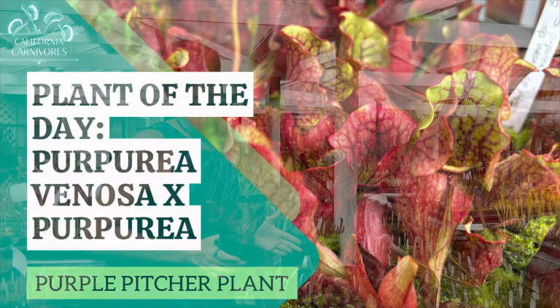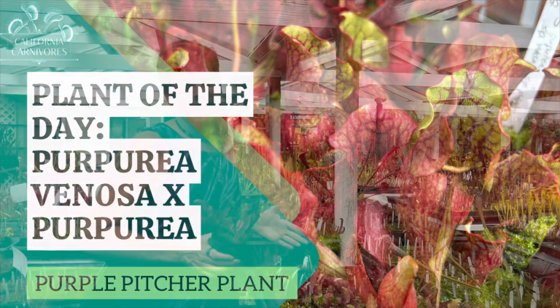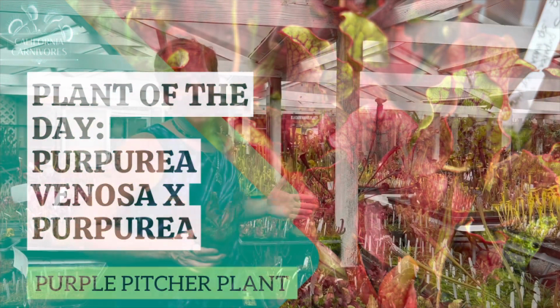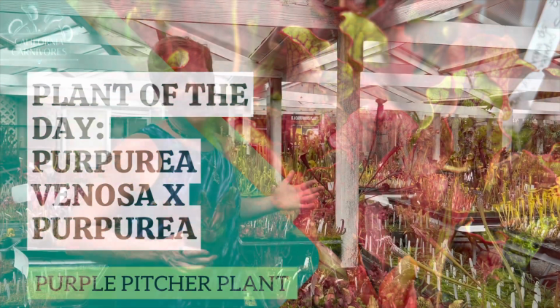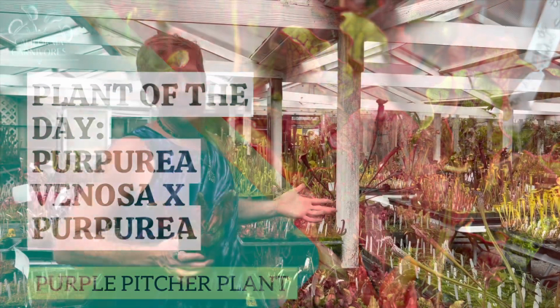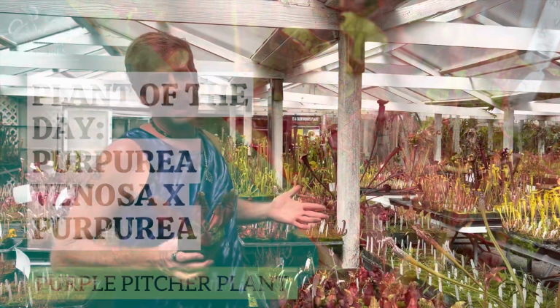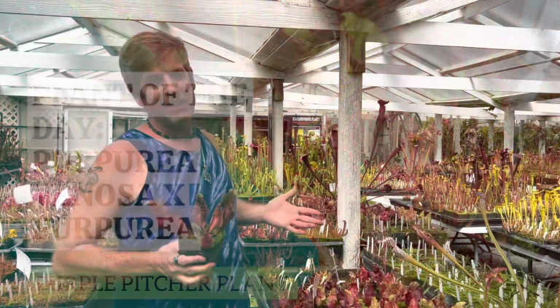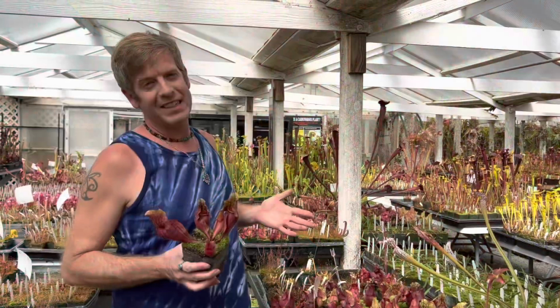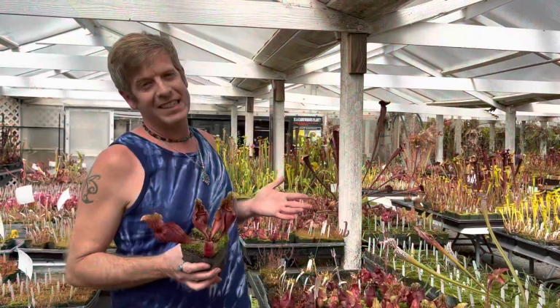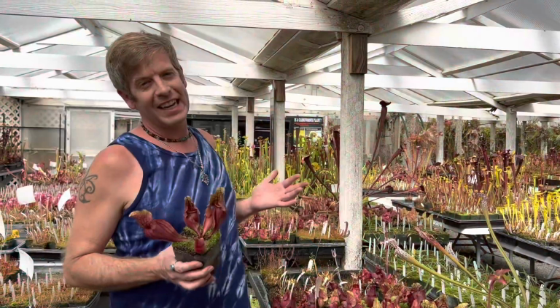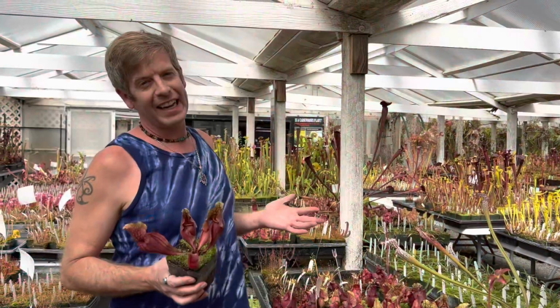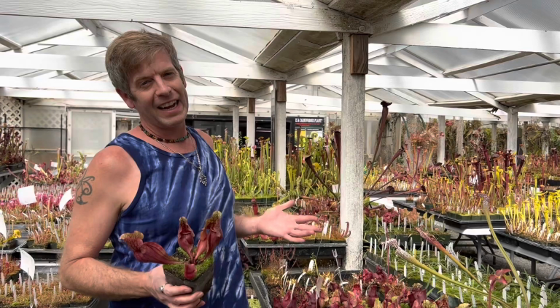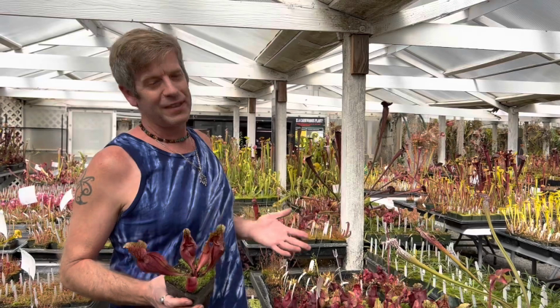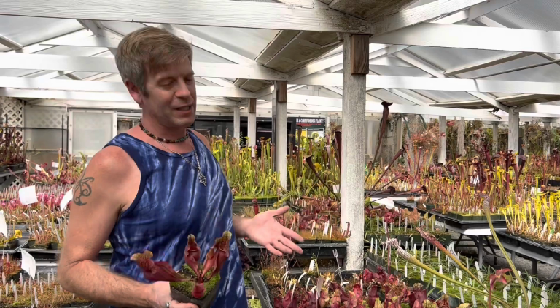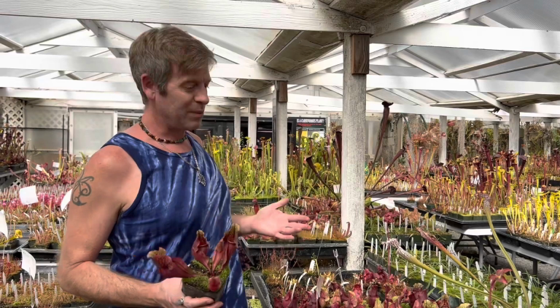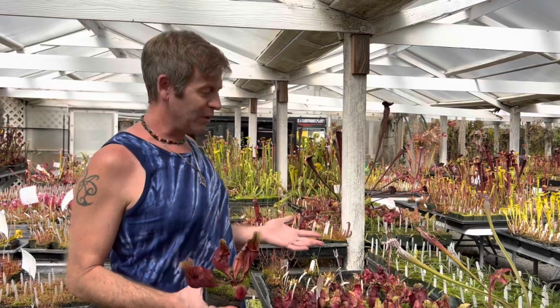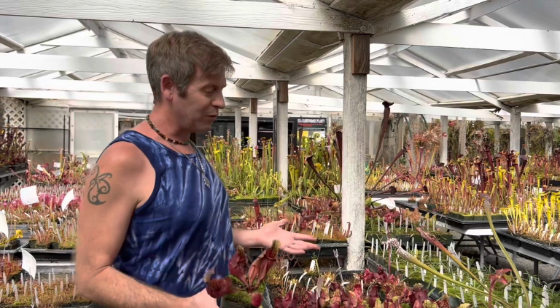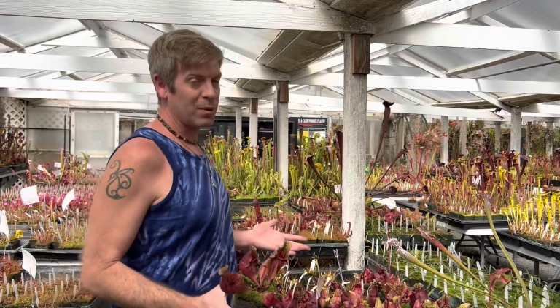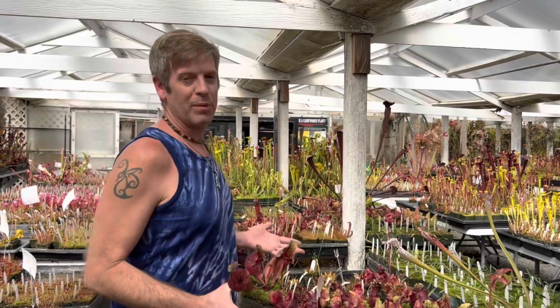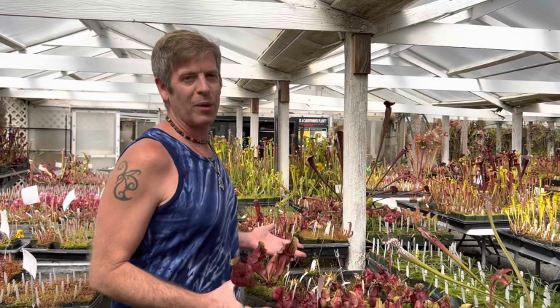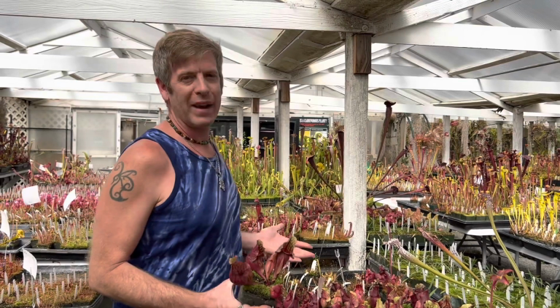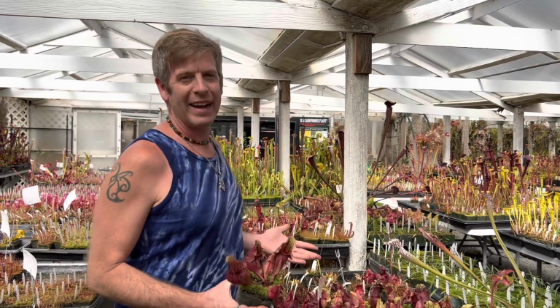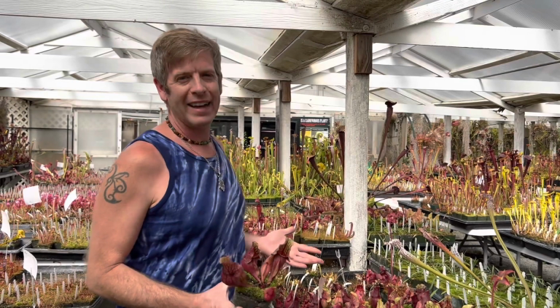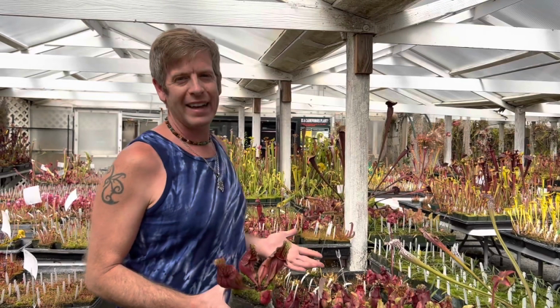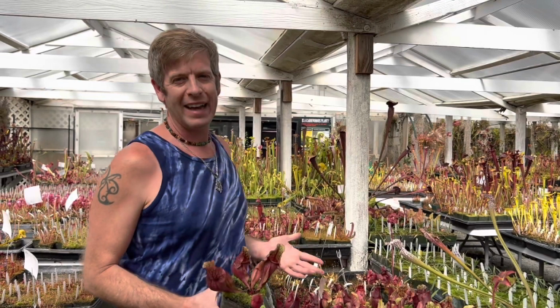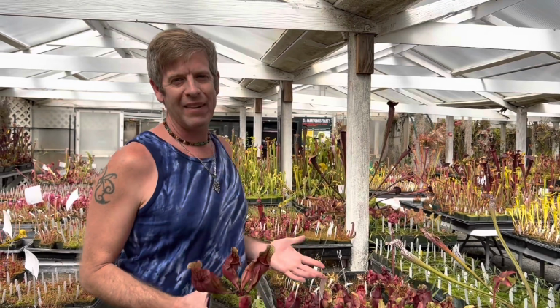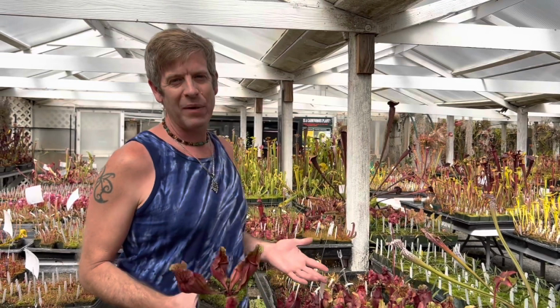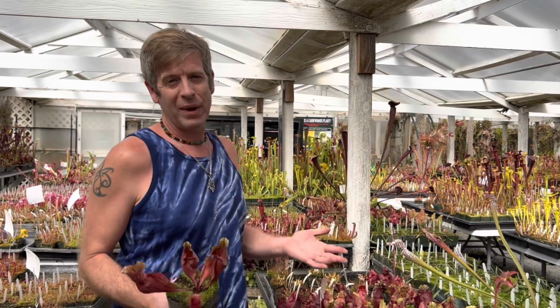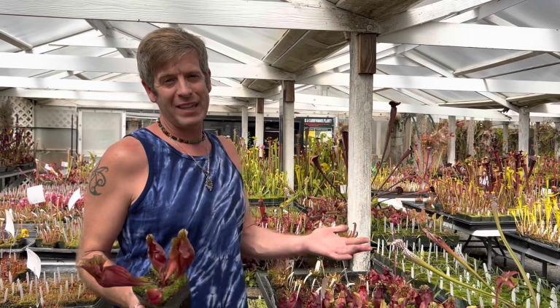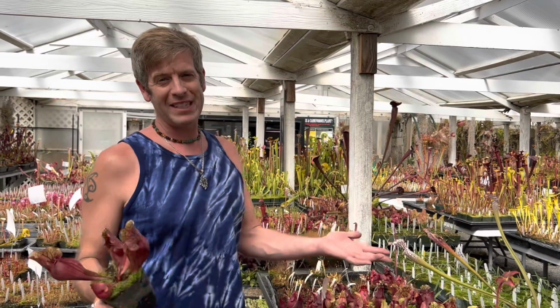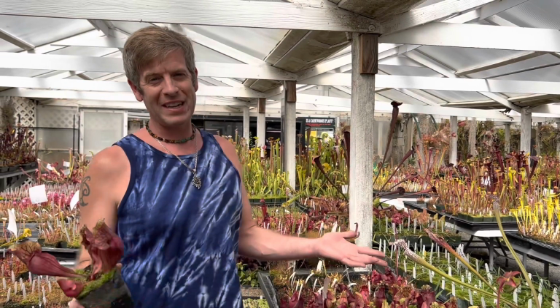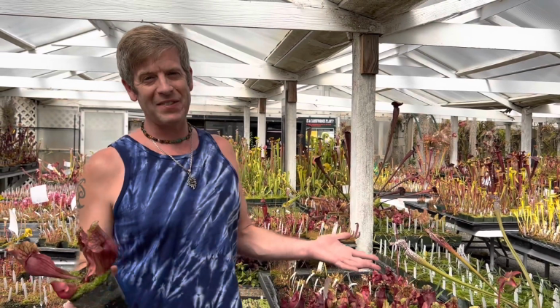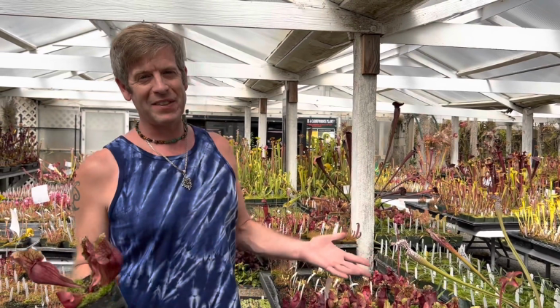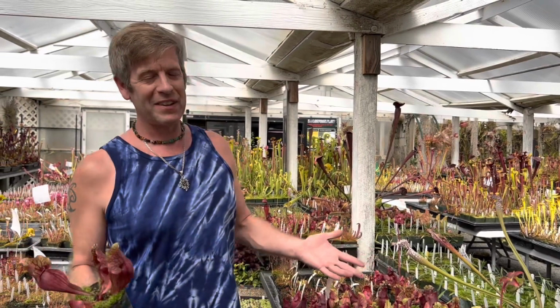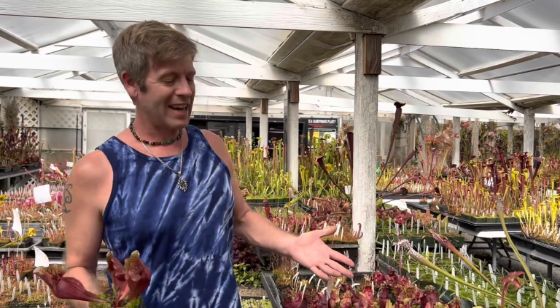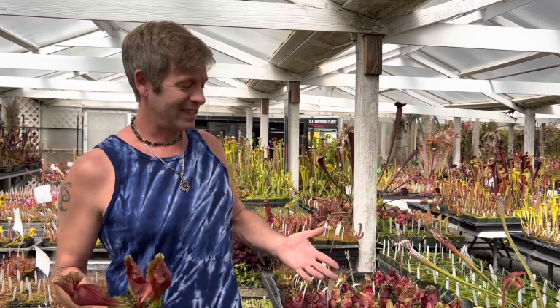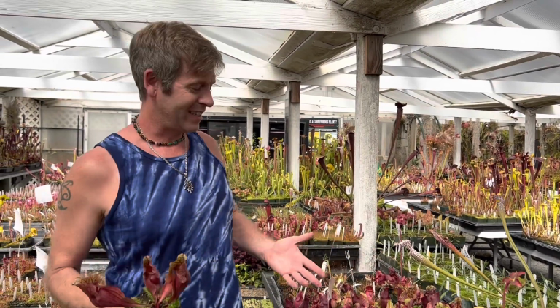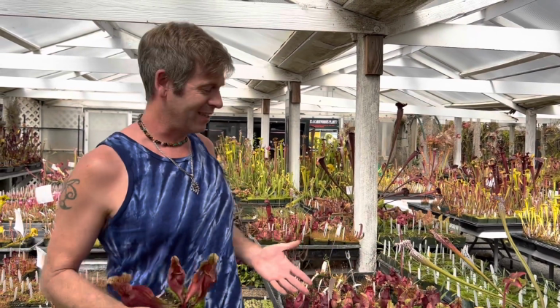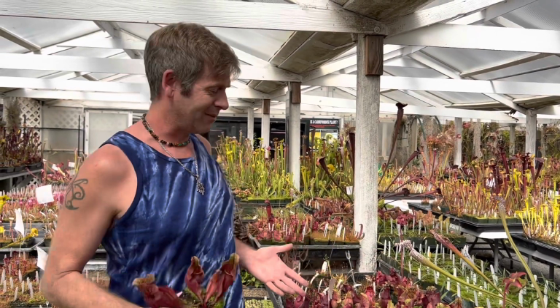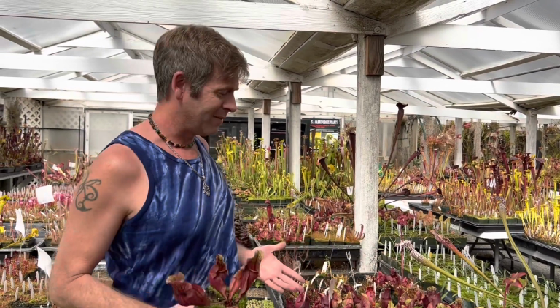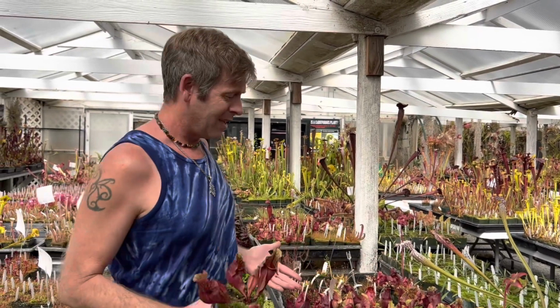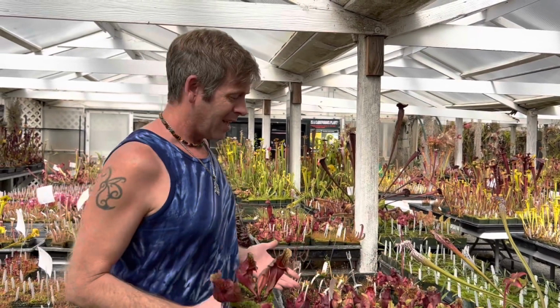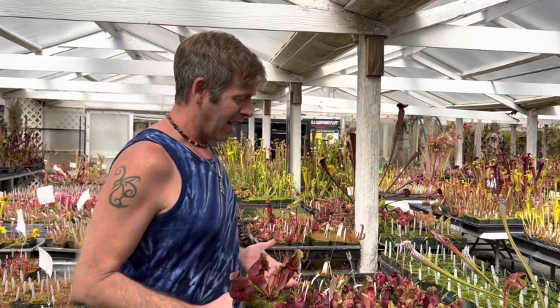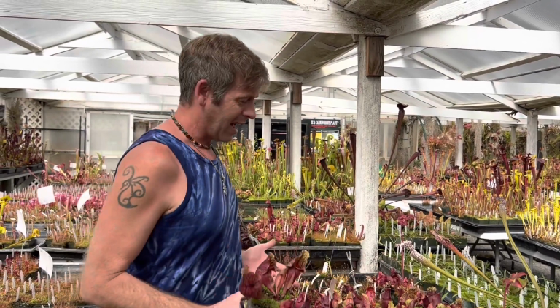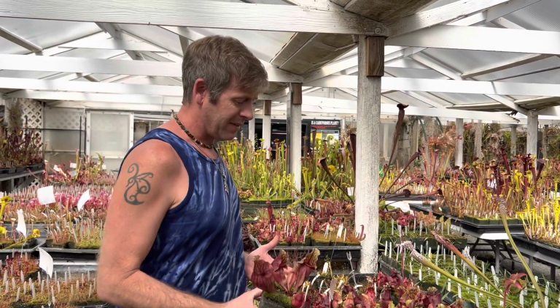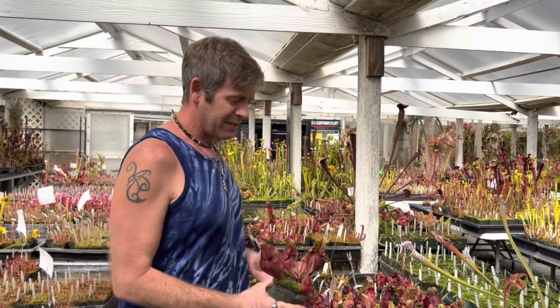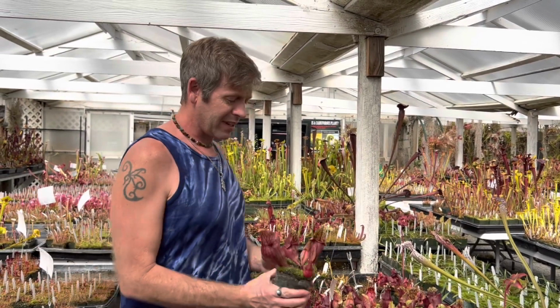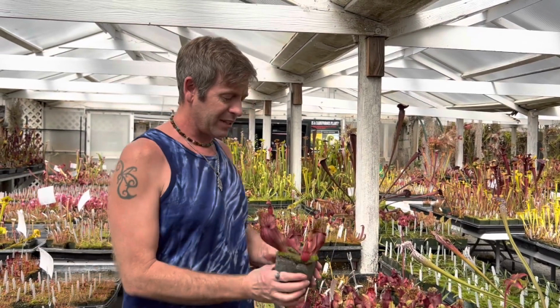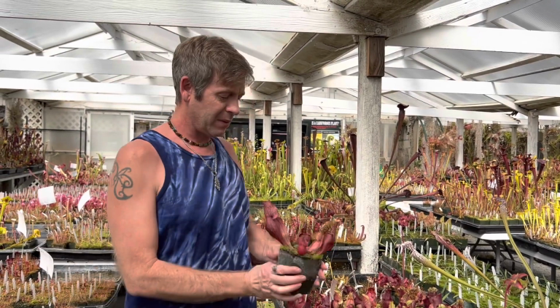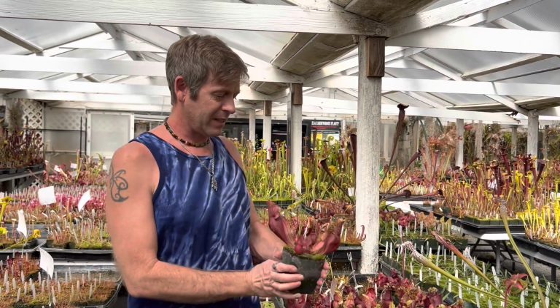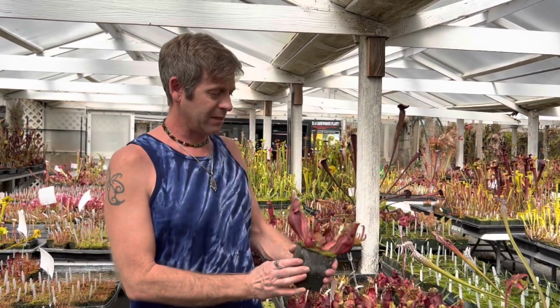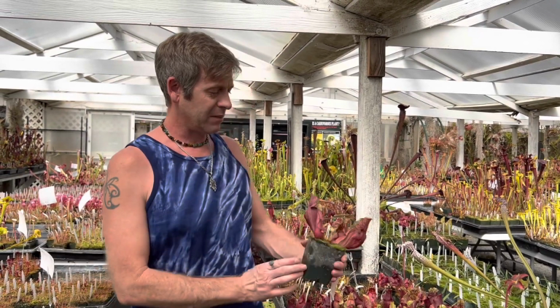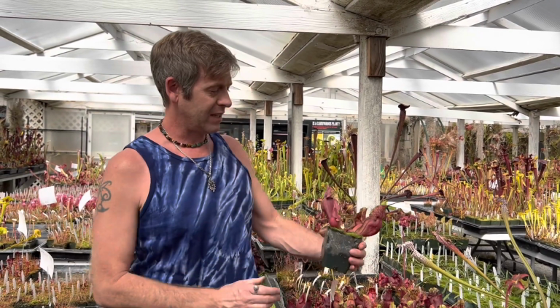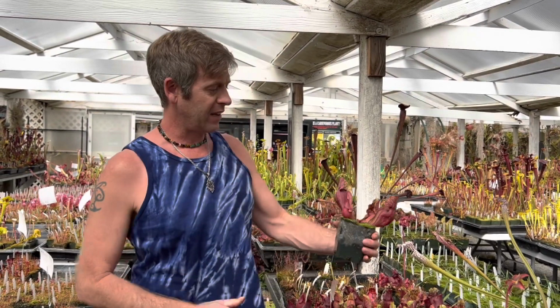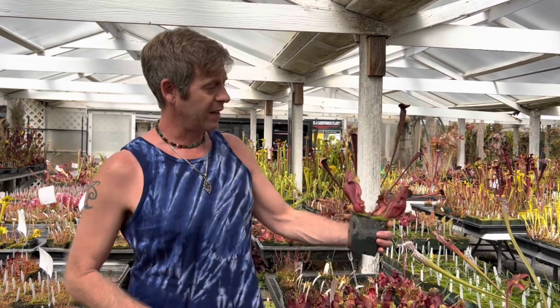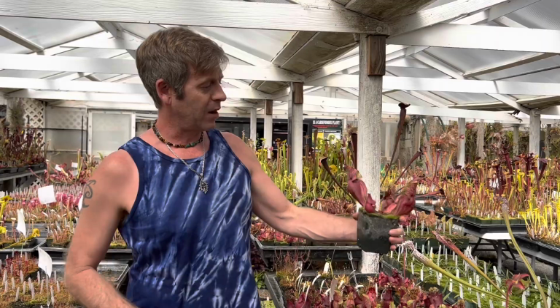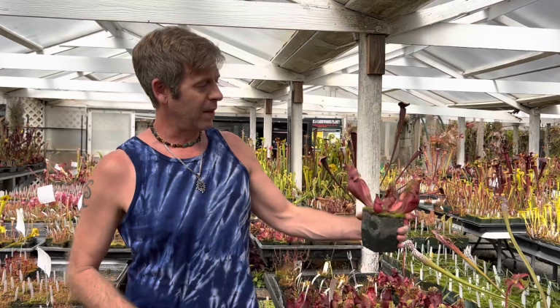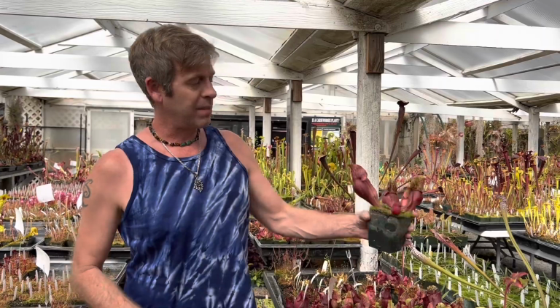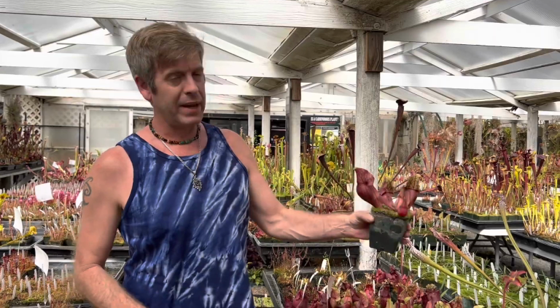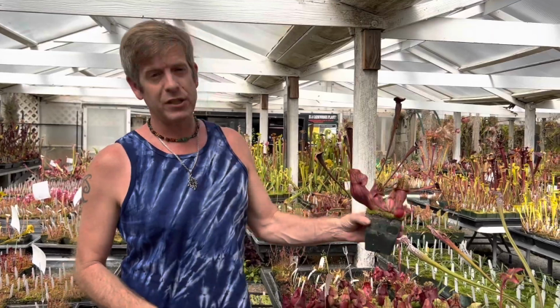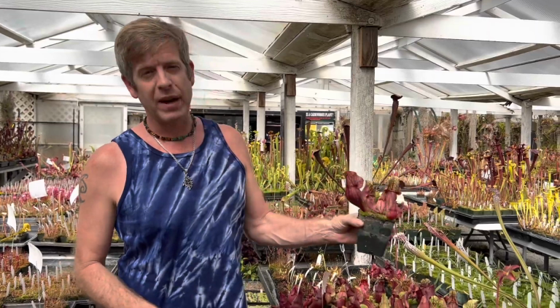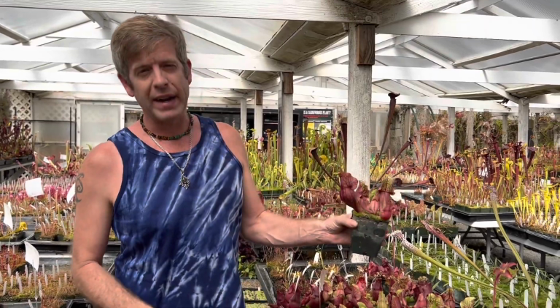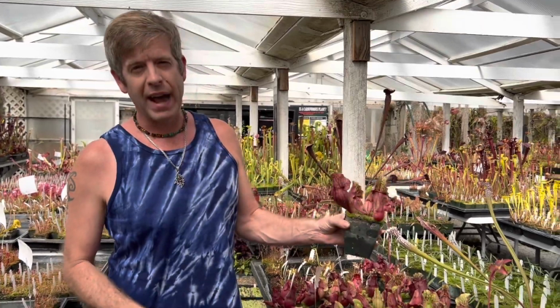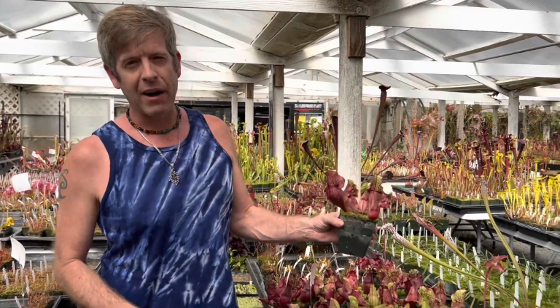Danielle and I were just checking out these beautiful purpurea and we wanted to share them with you guys too. These are actually the ones that we're selling on our webpage right now.